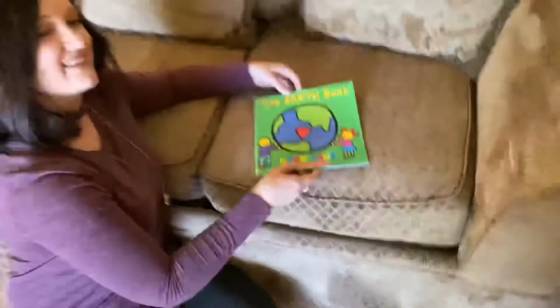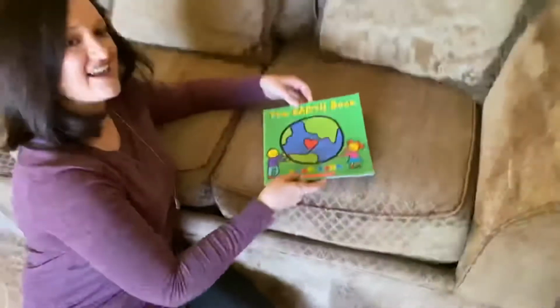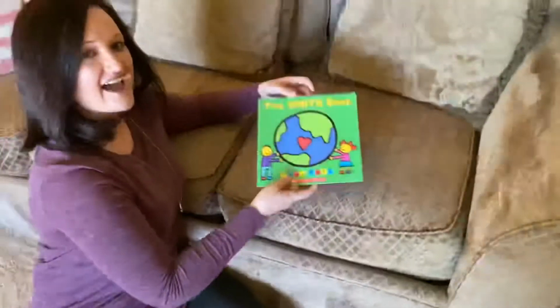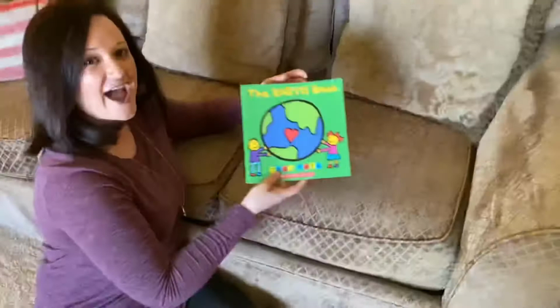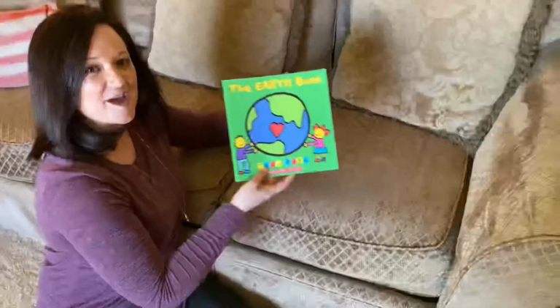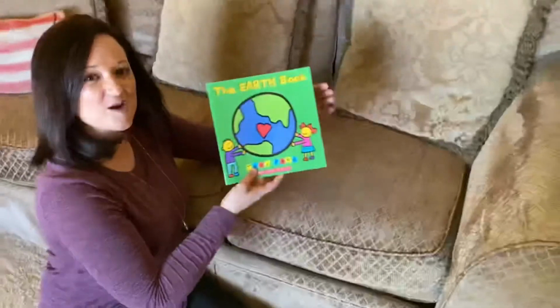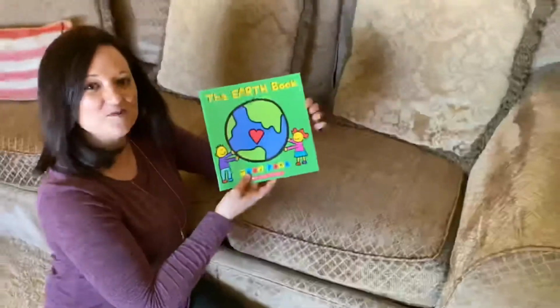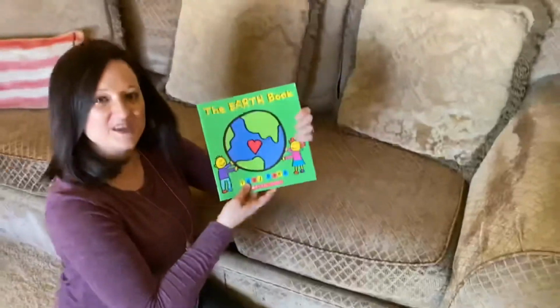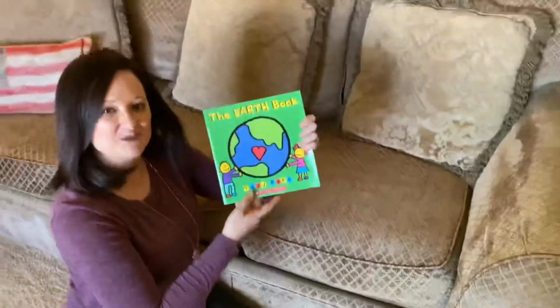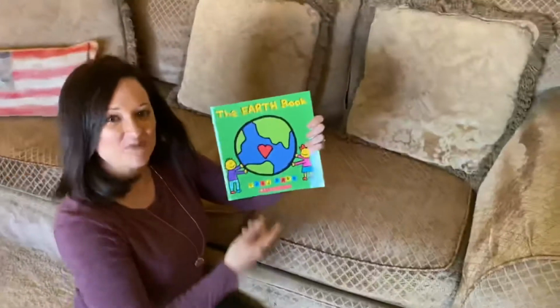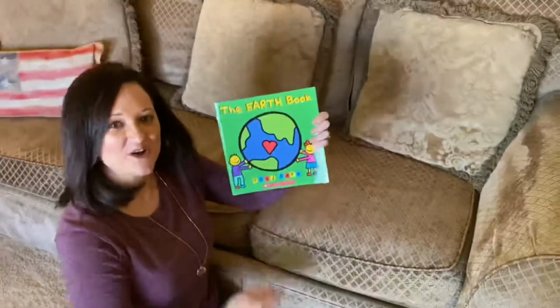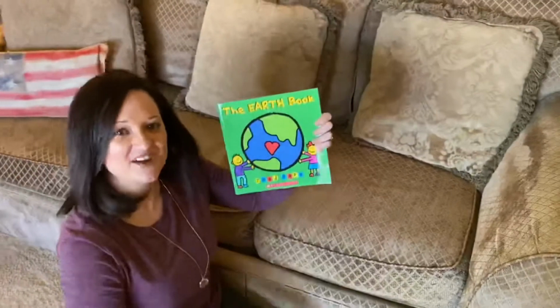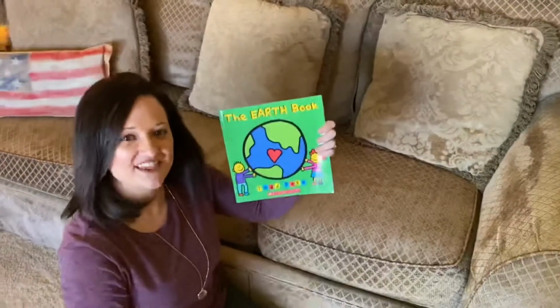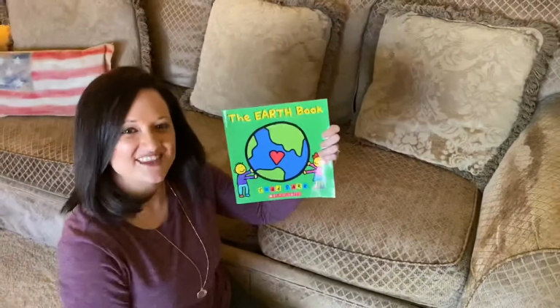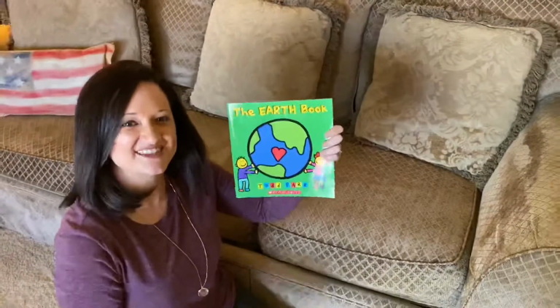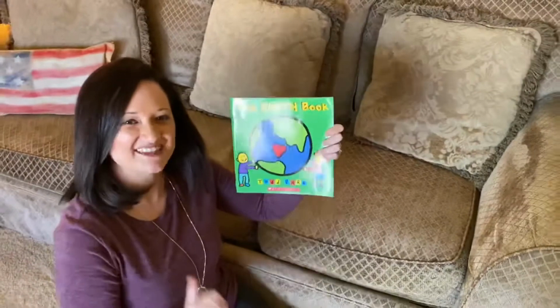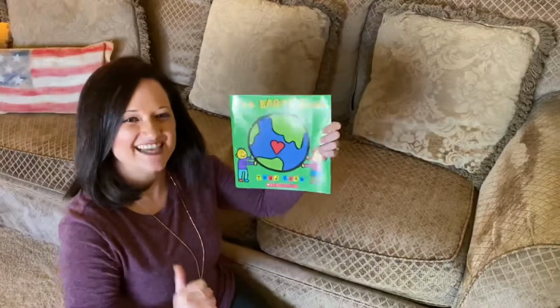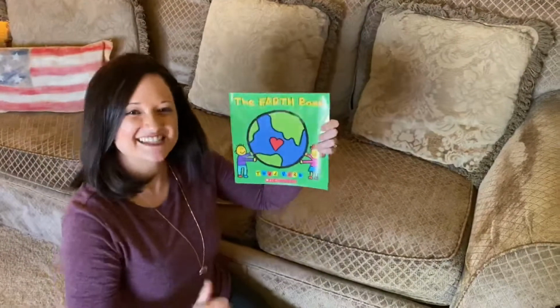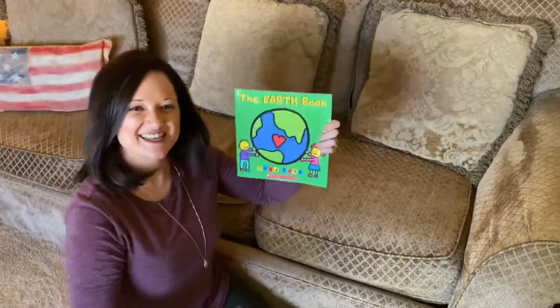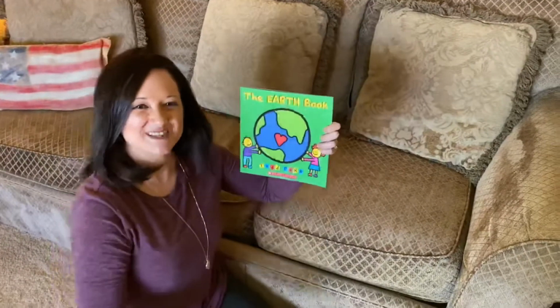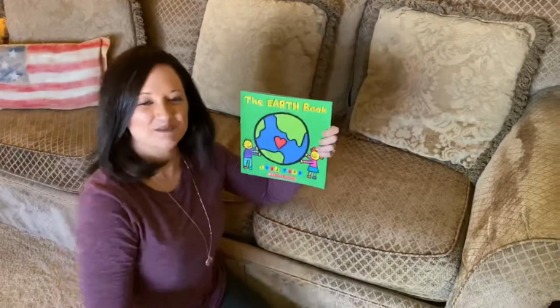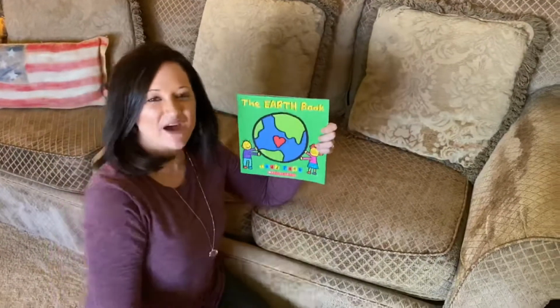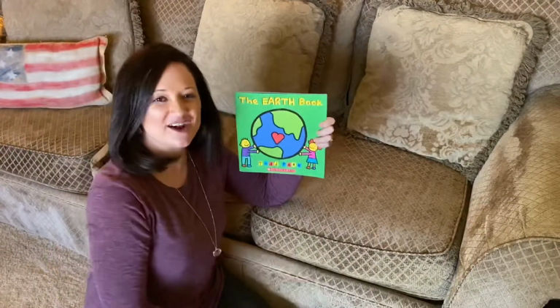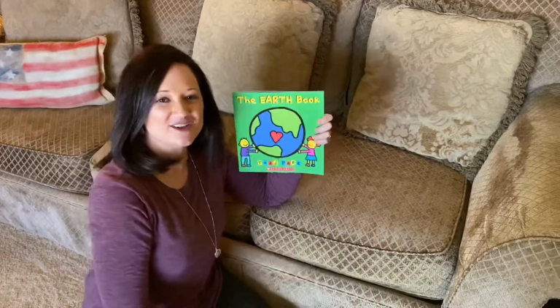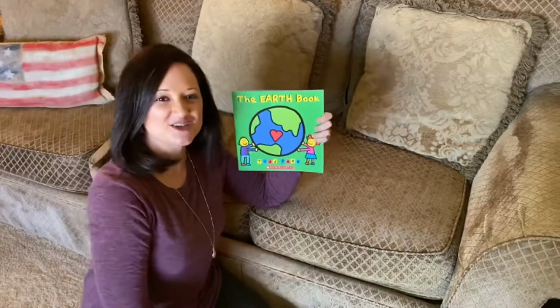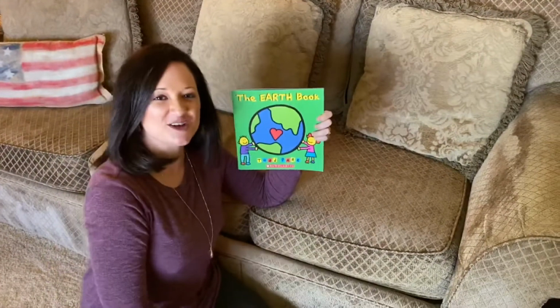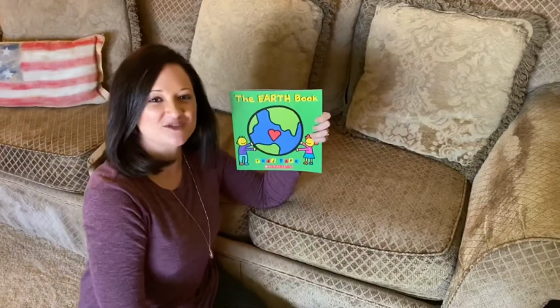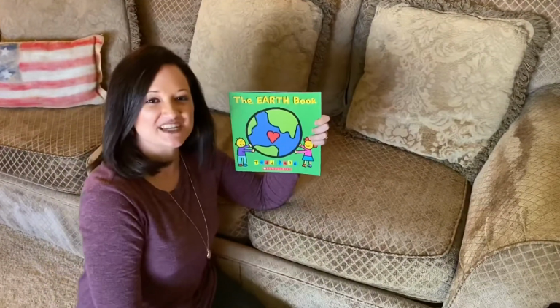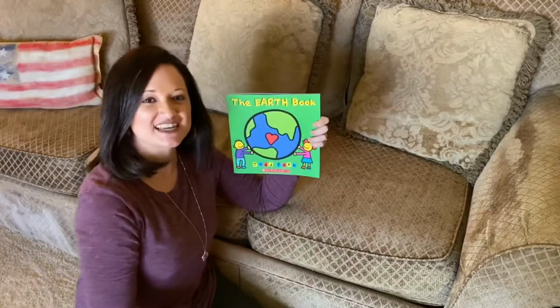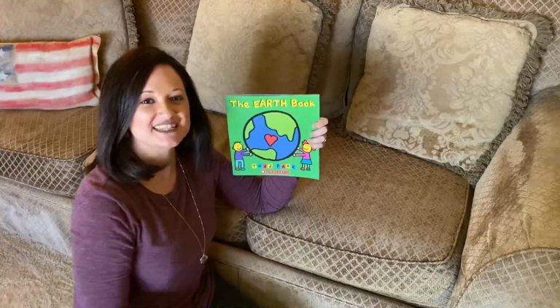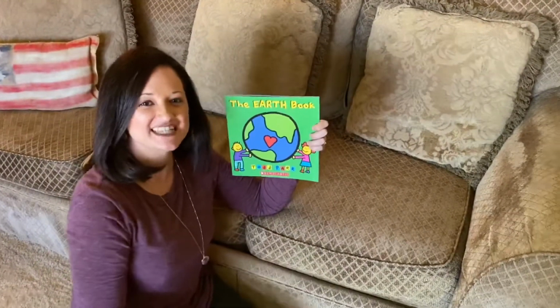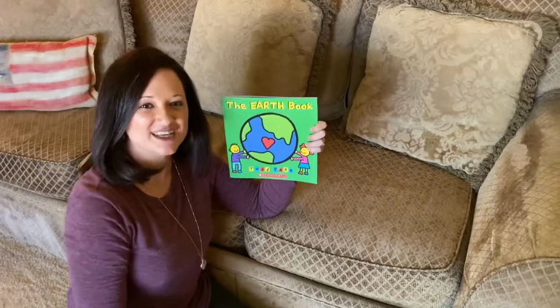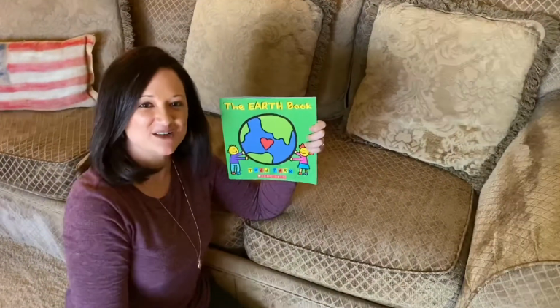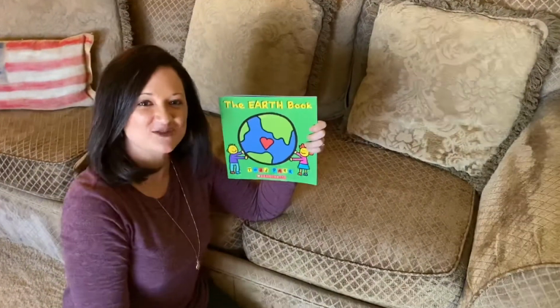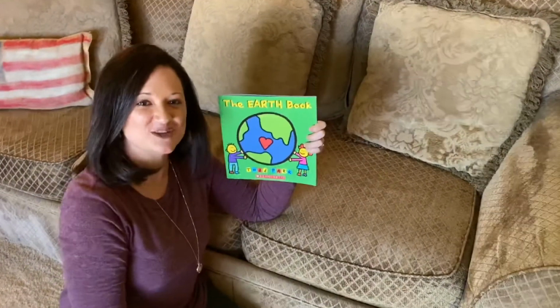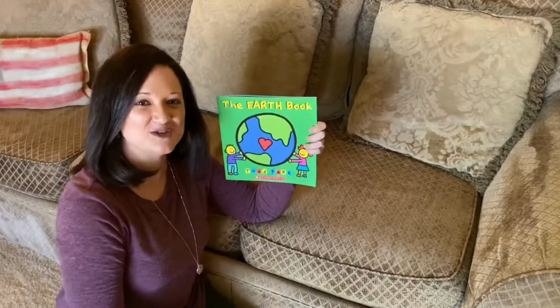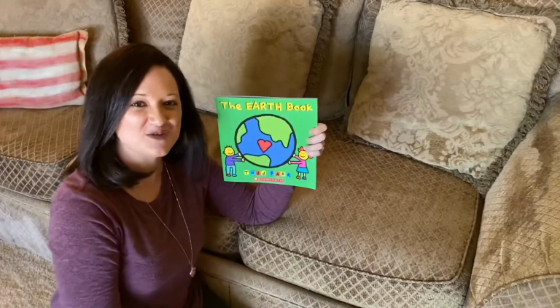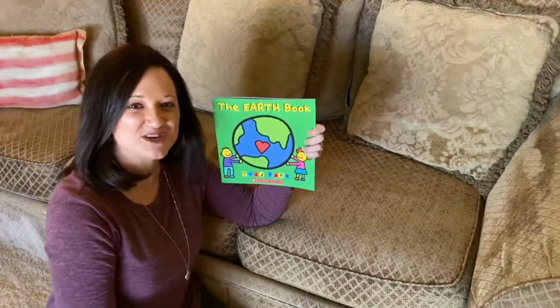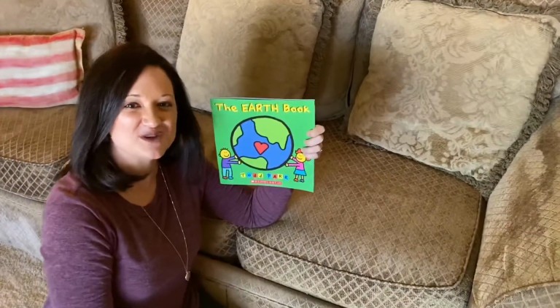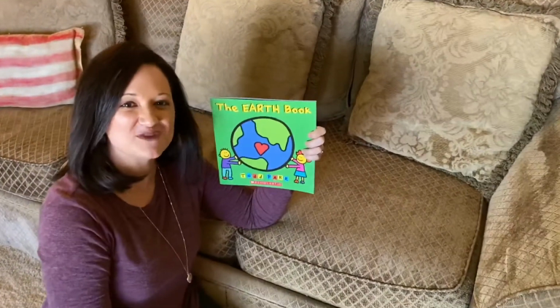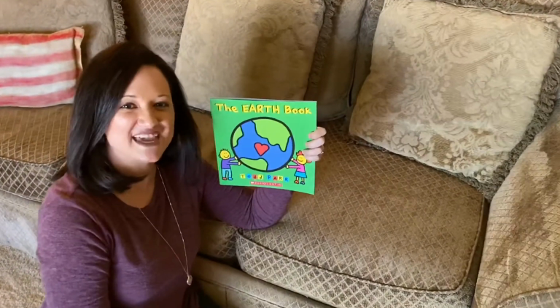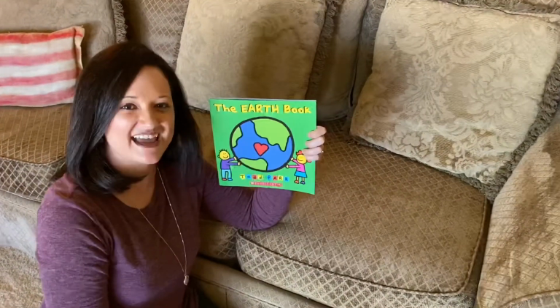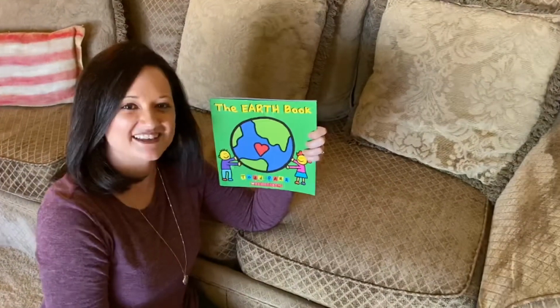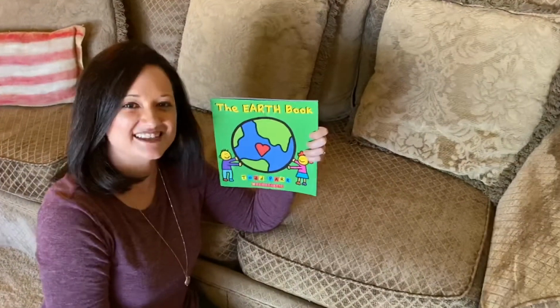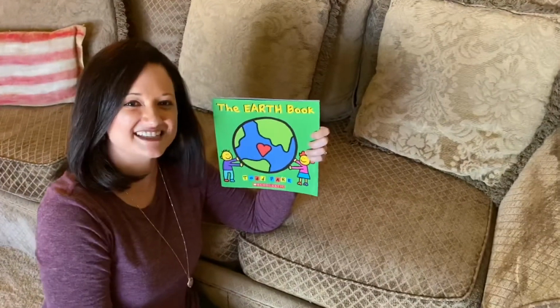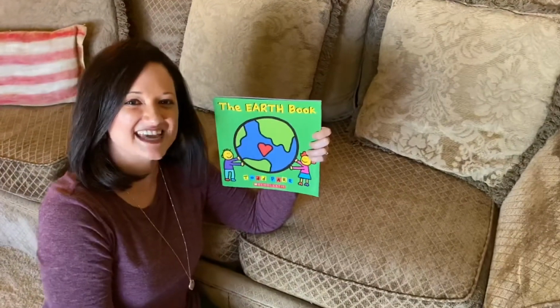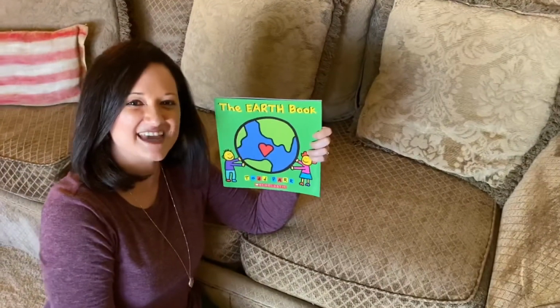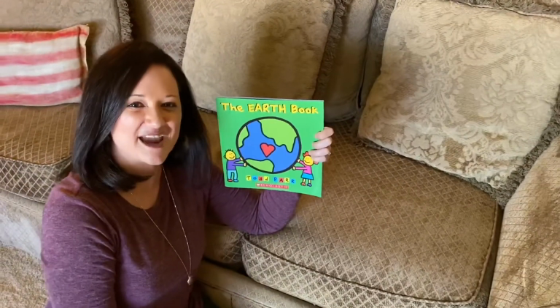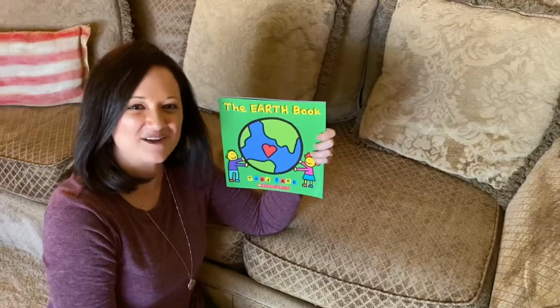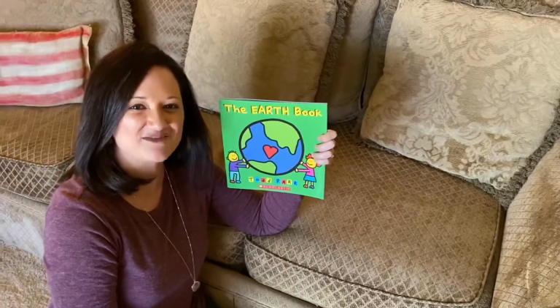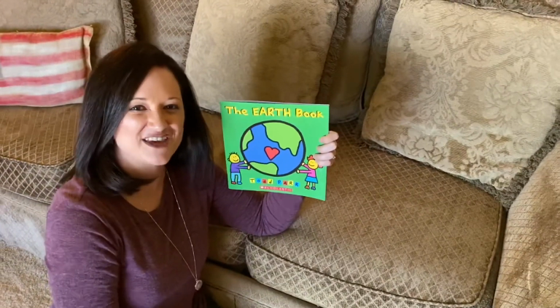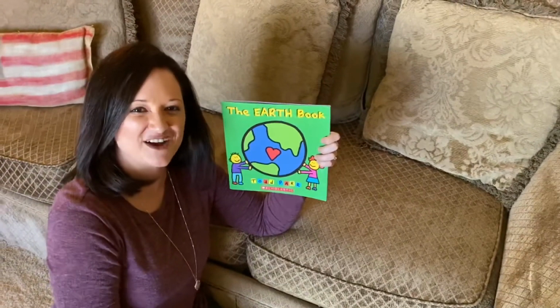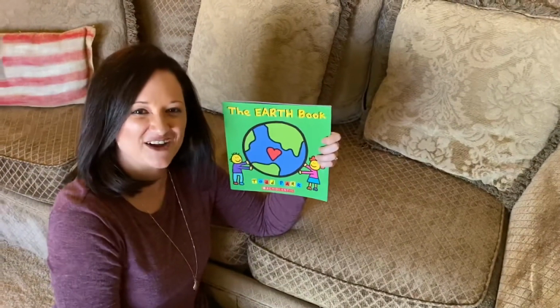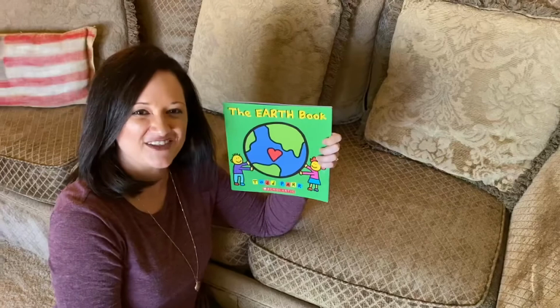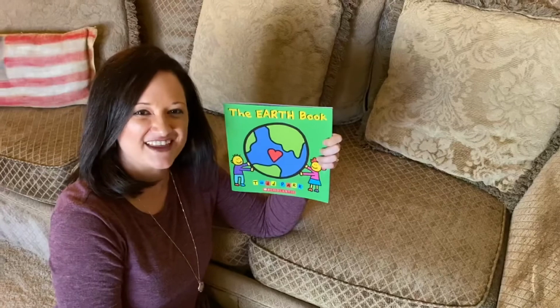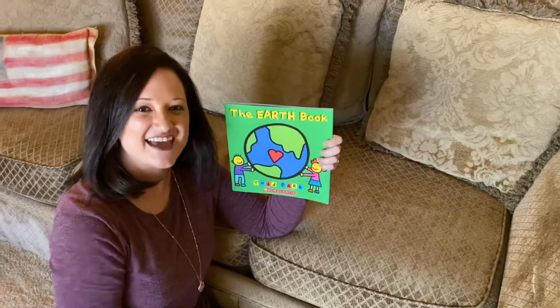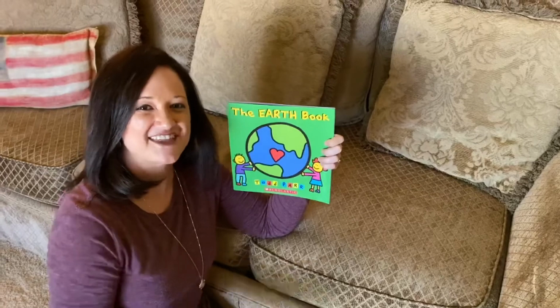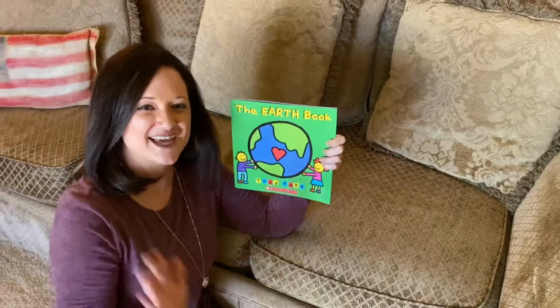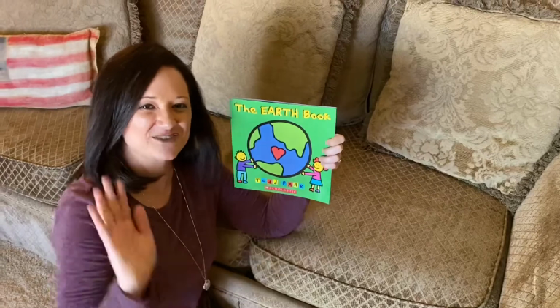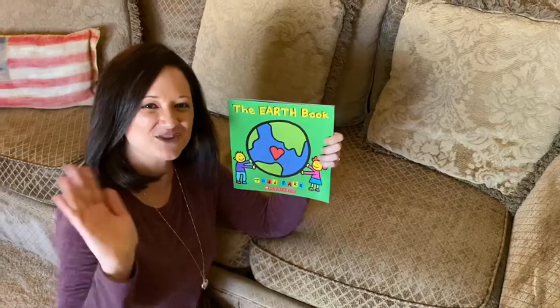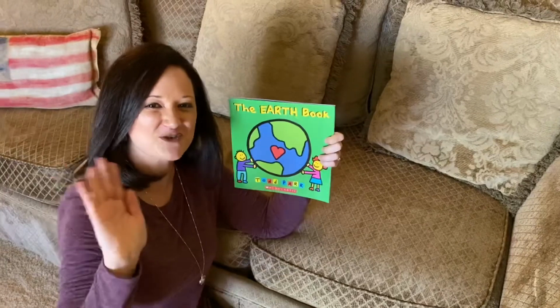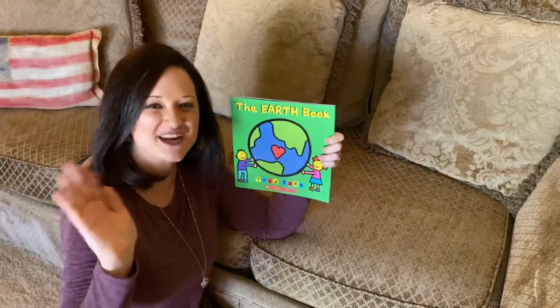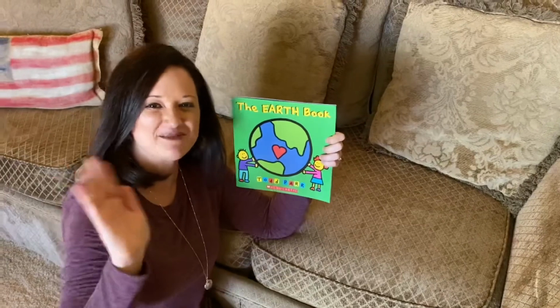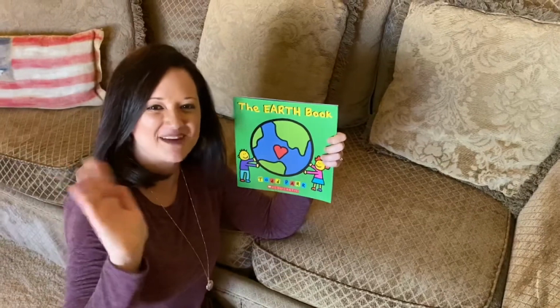I hope this book and this lesson inspired you to continue to do what you can to take care of the Earth. Thanks for joining me.